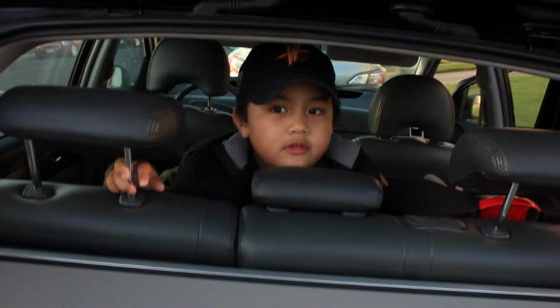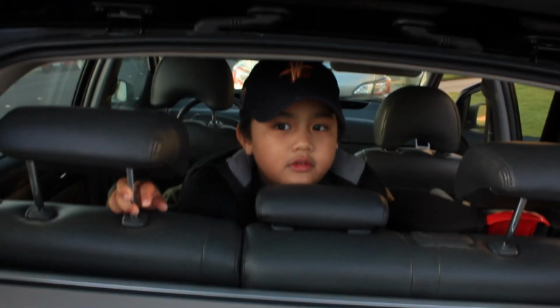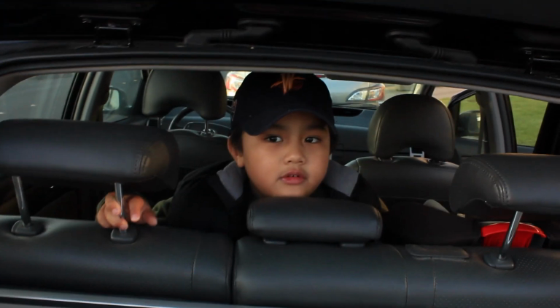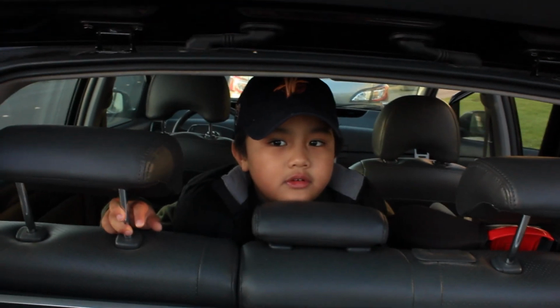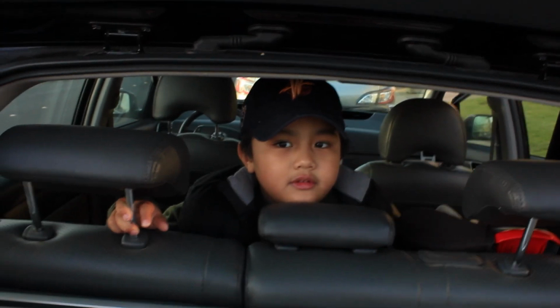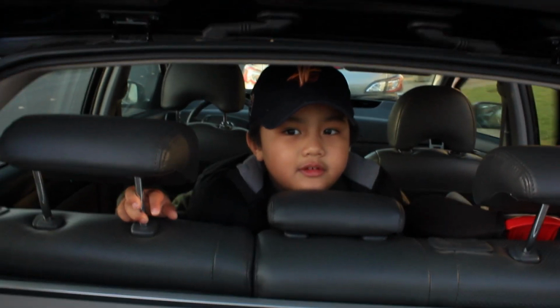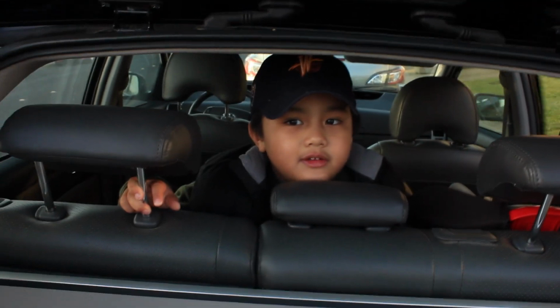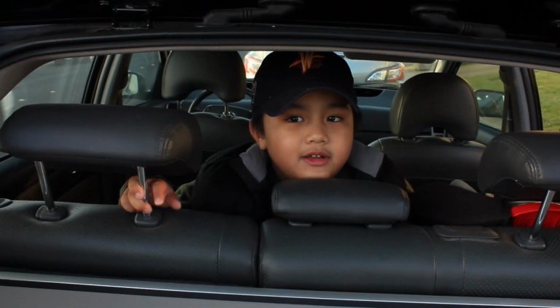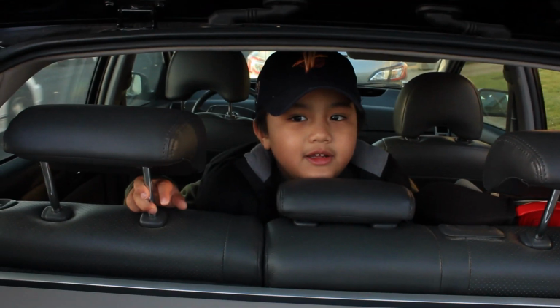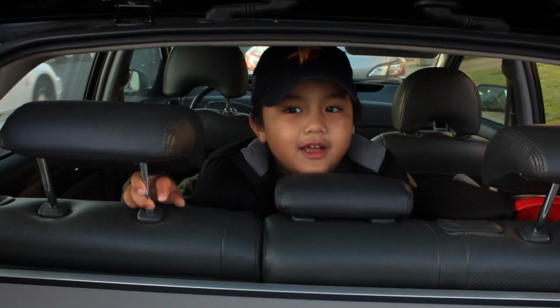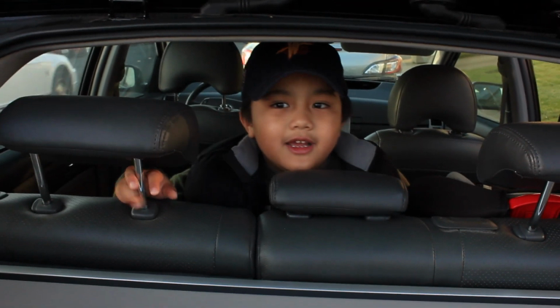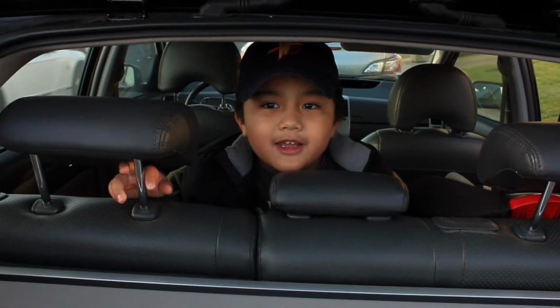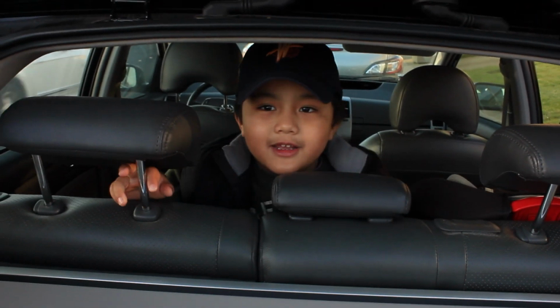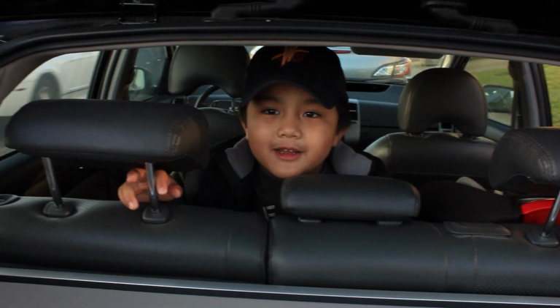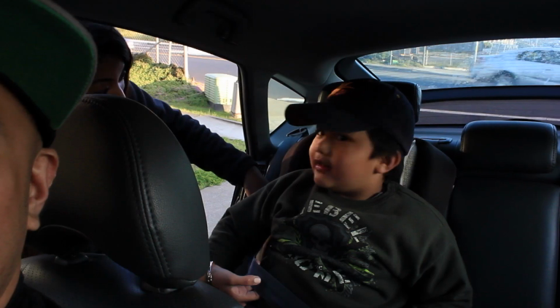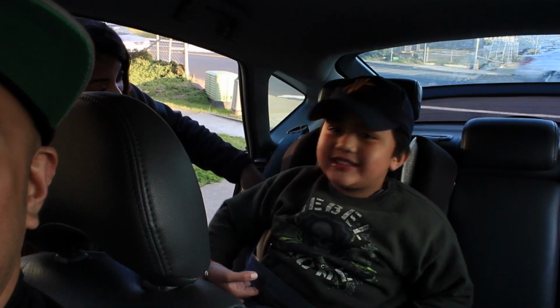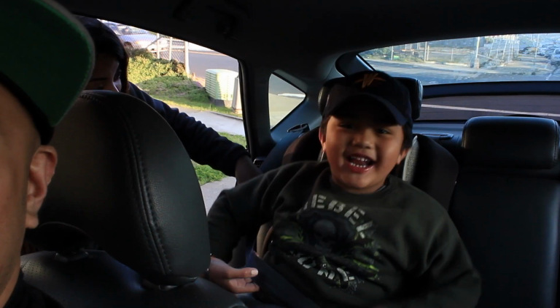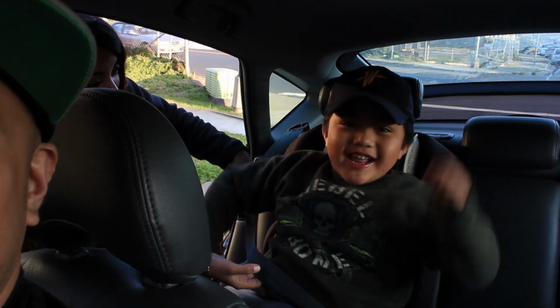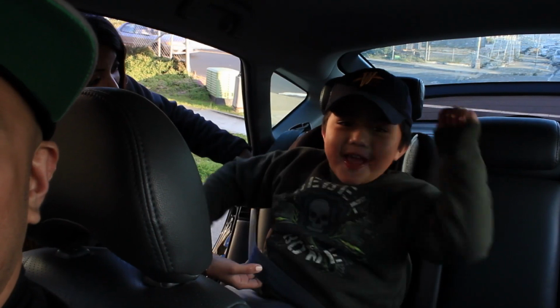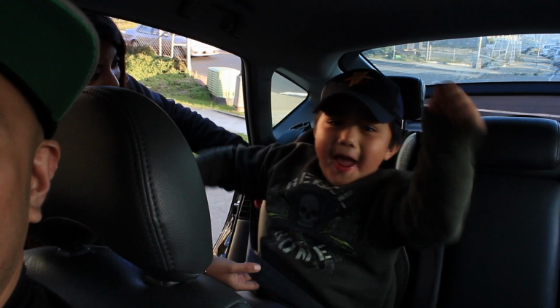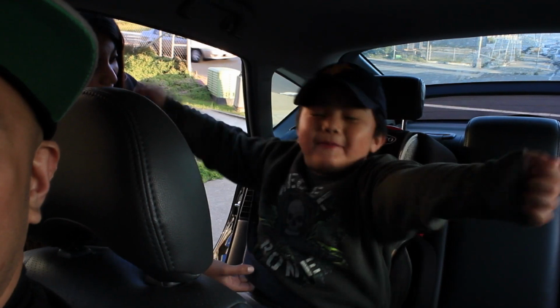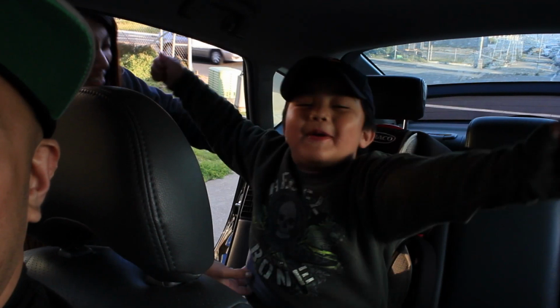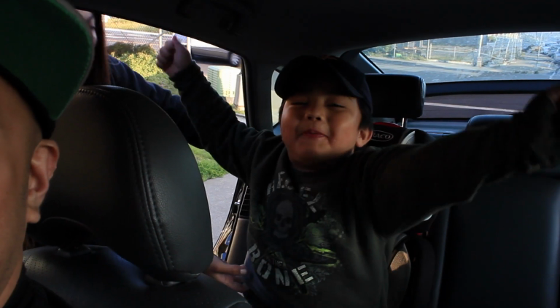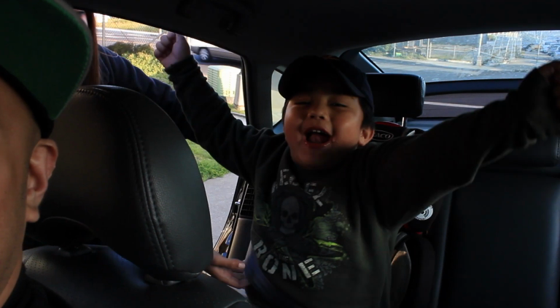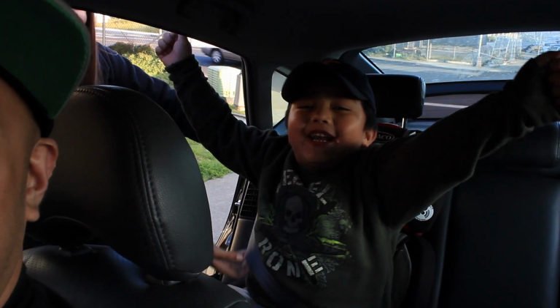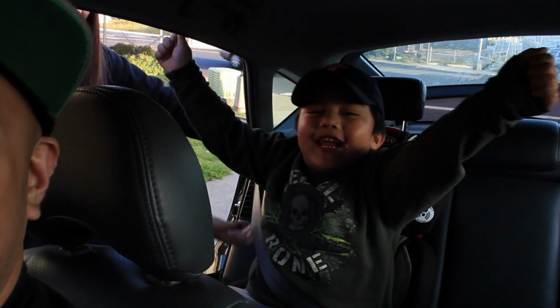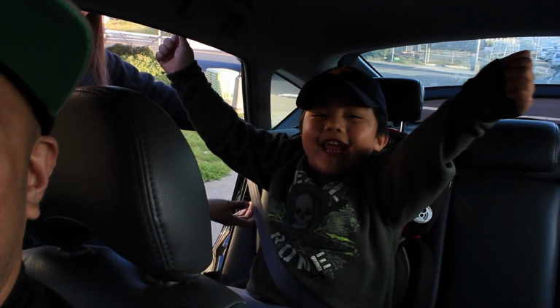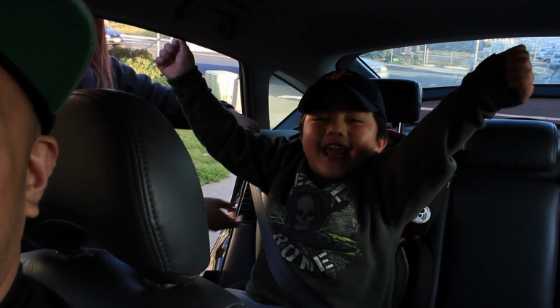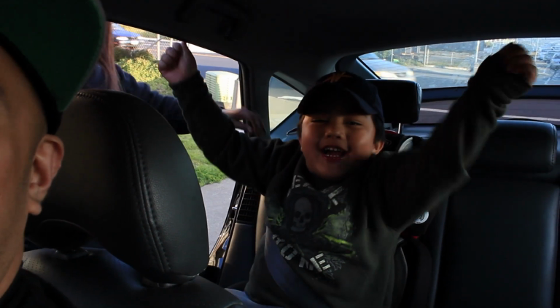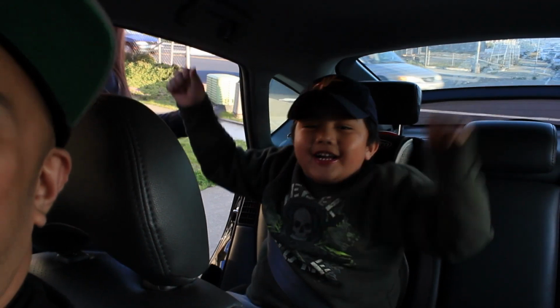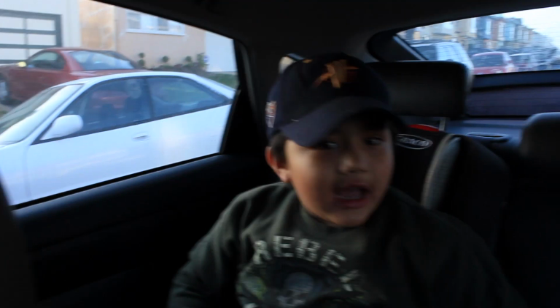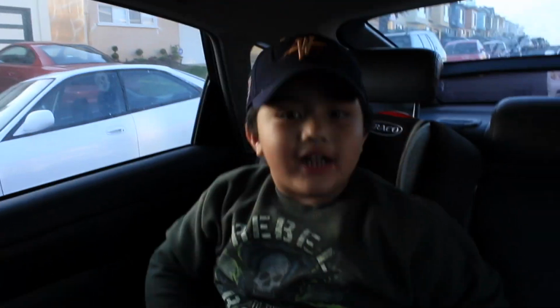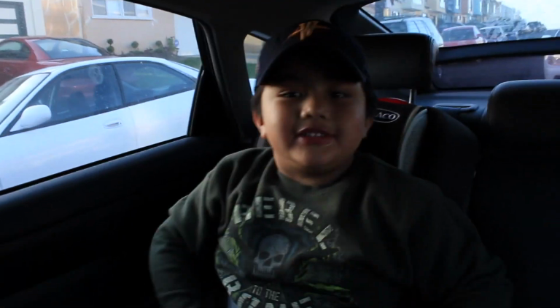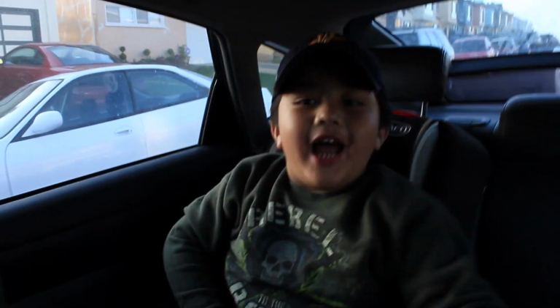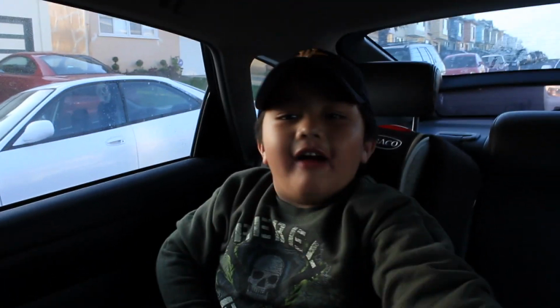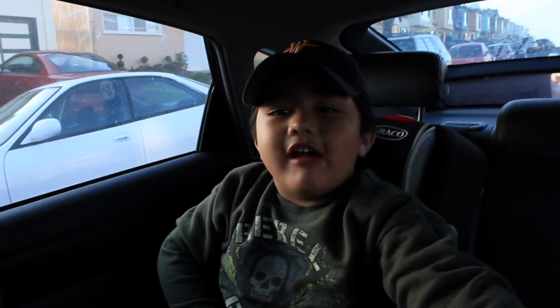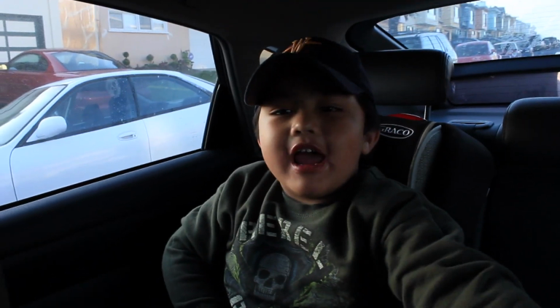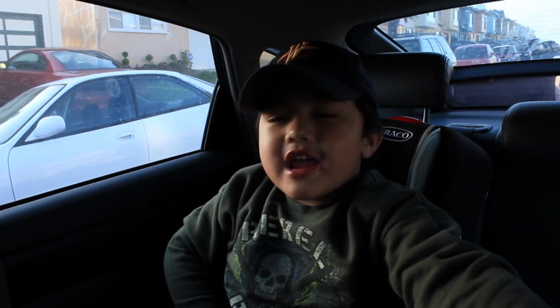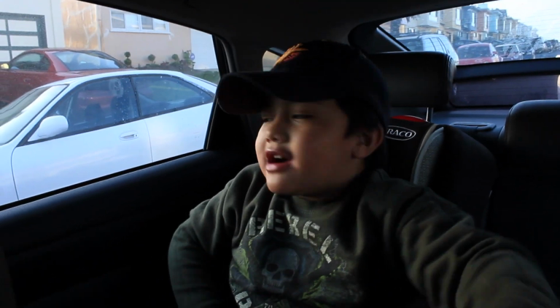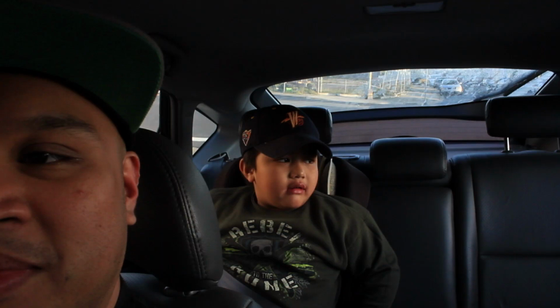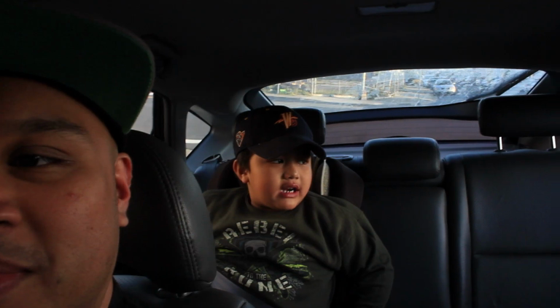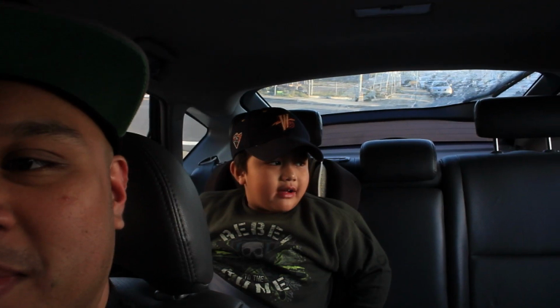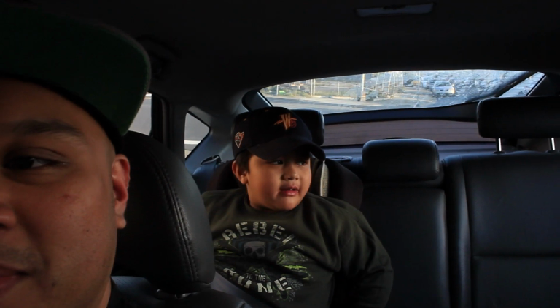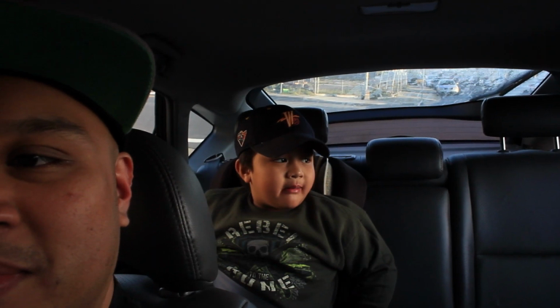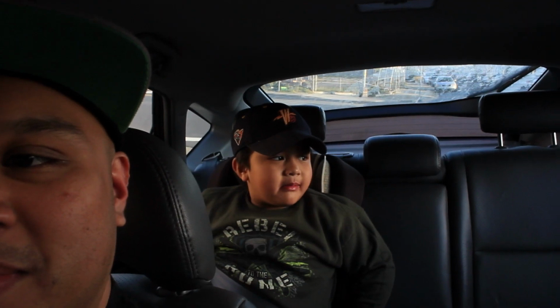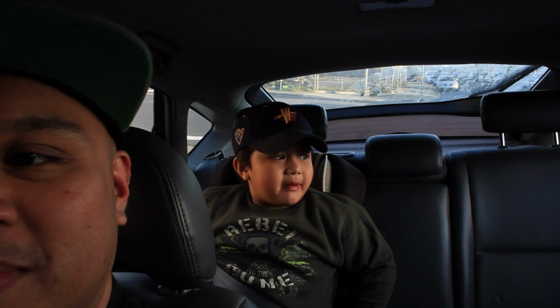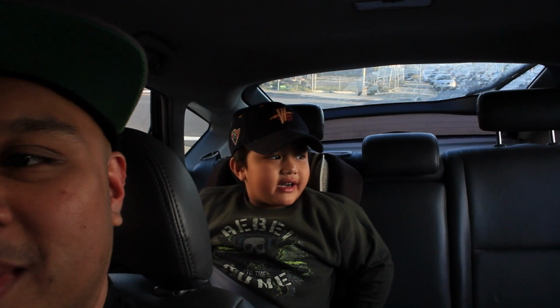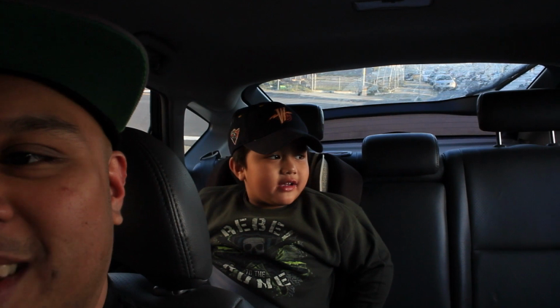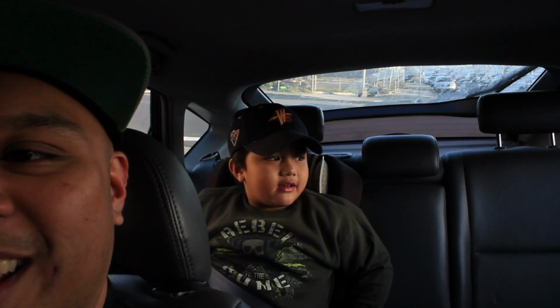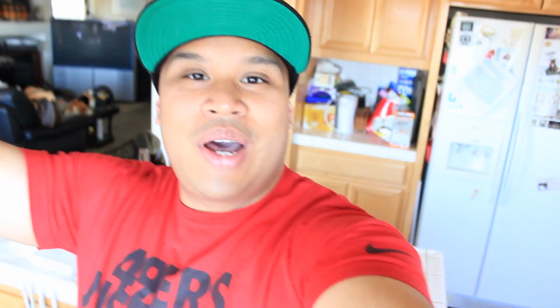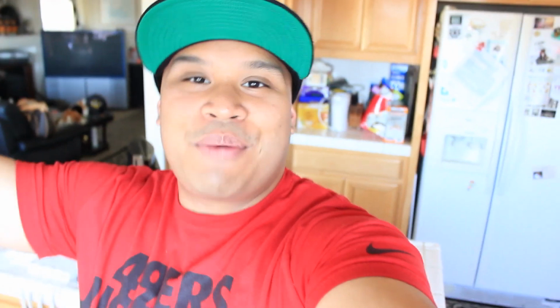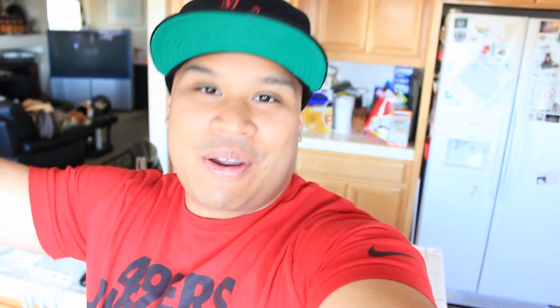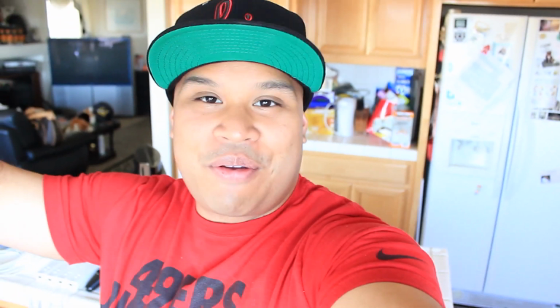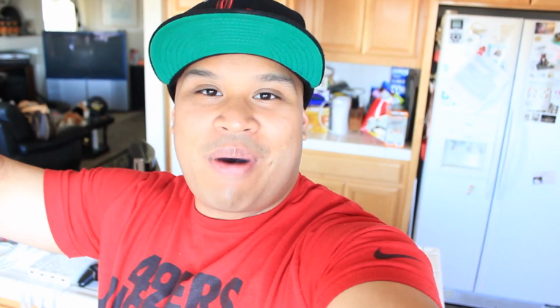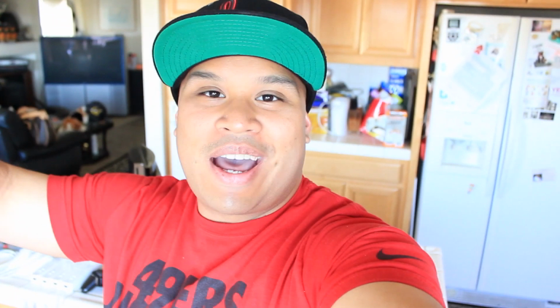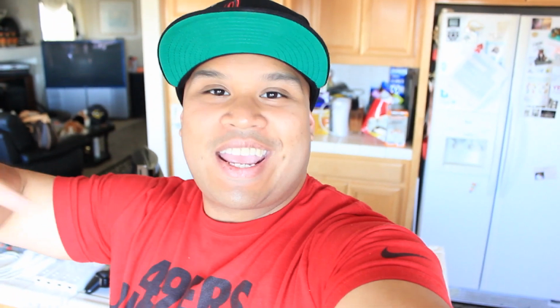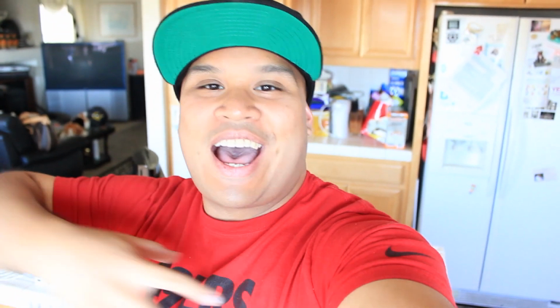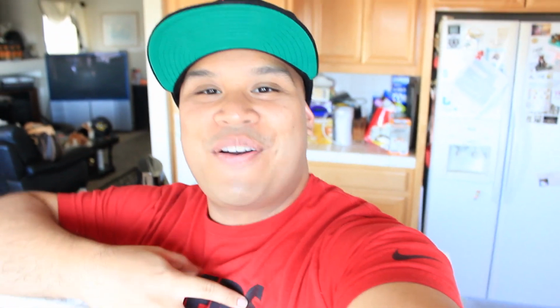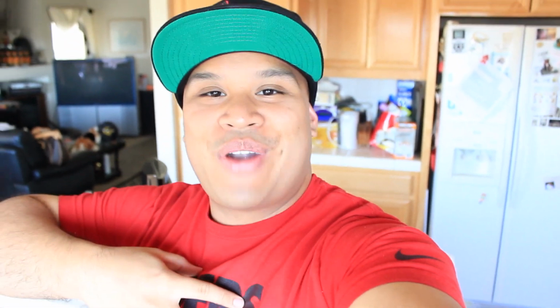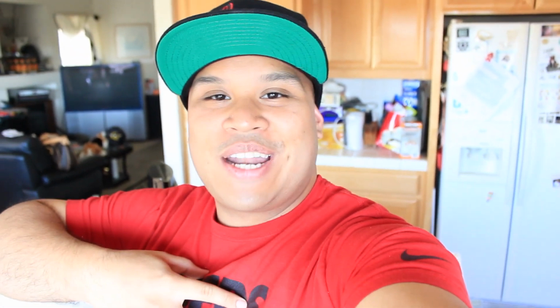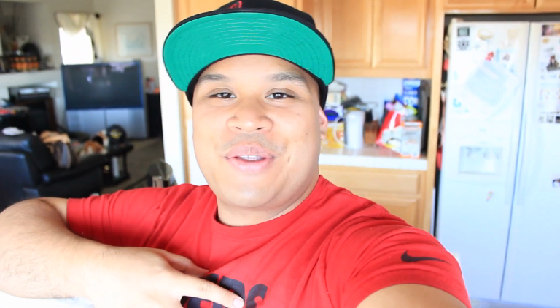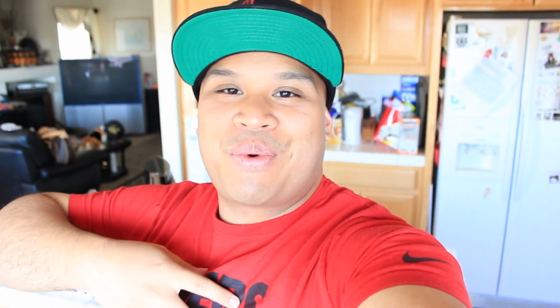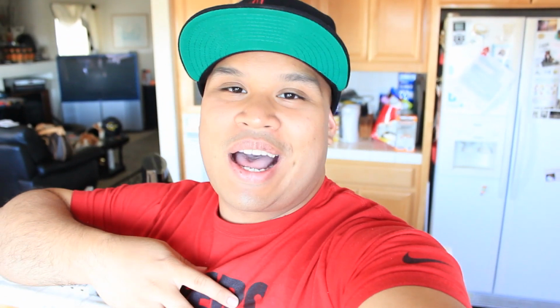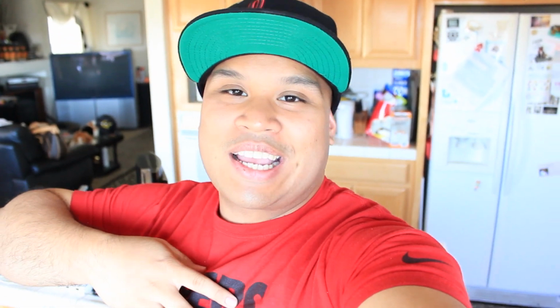Say hi. Hi. What's up, everybody? I'm Joey. What up, everybody? I'm Rodney Rock.